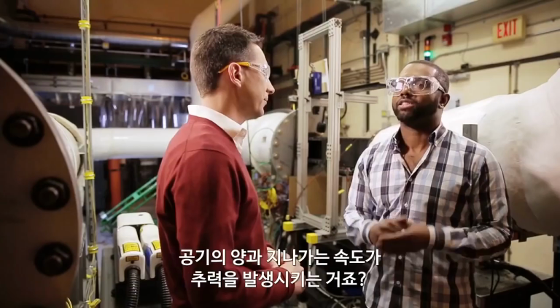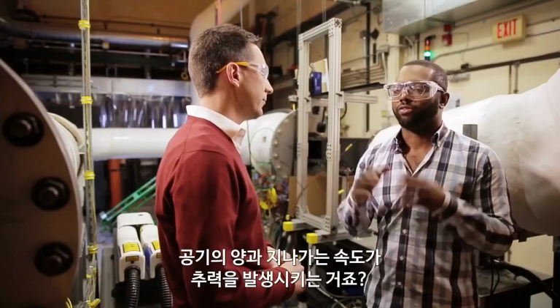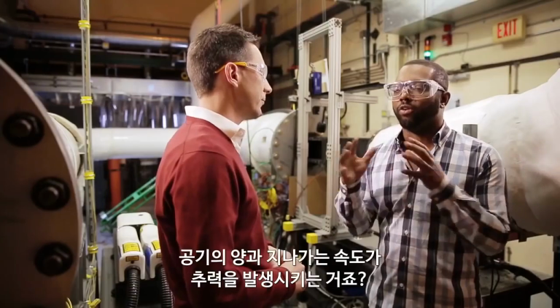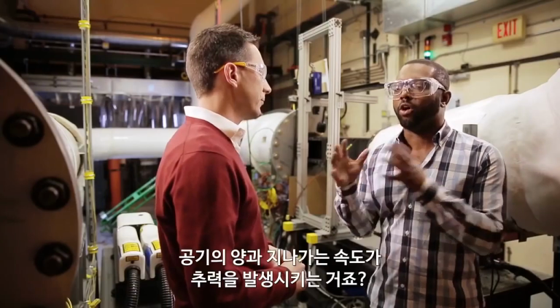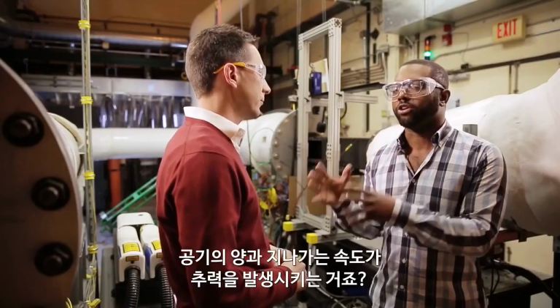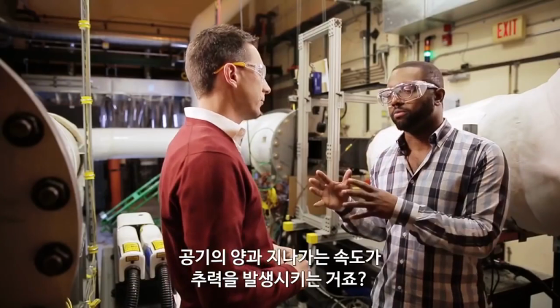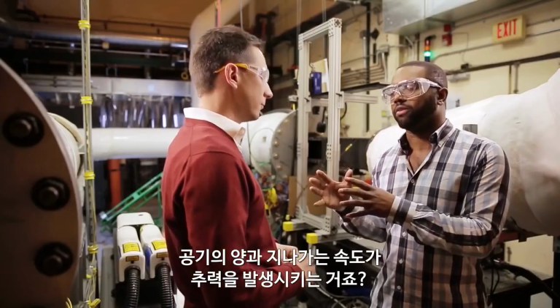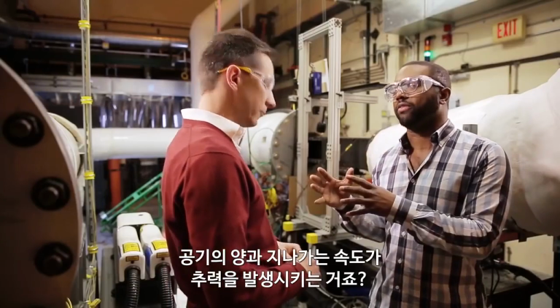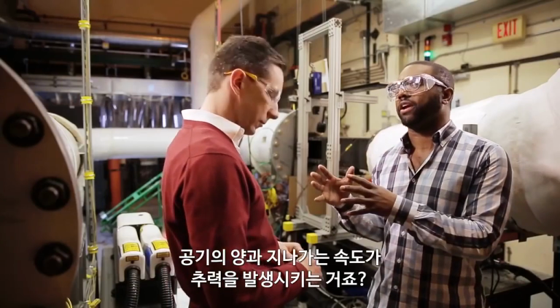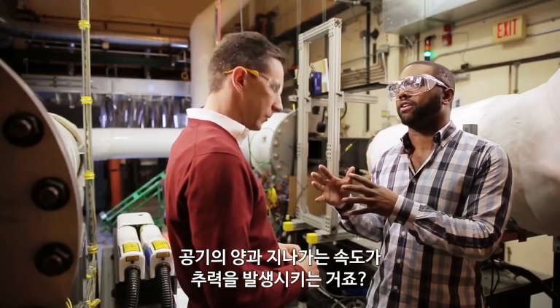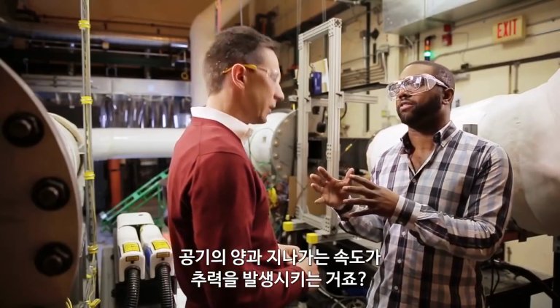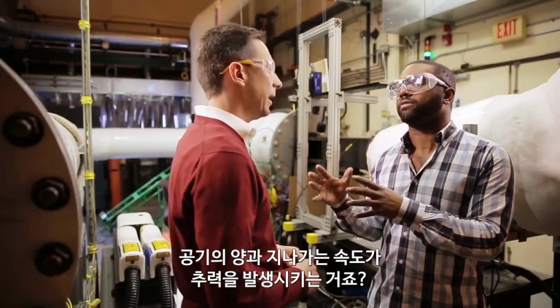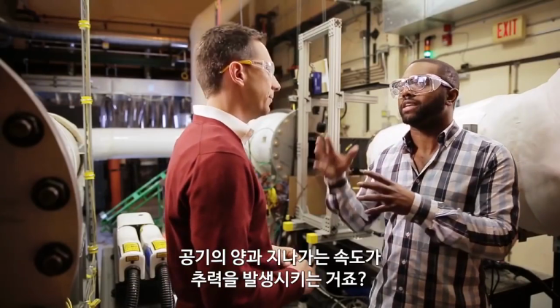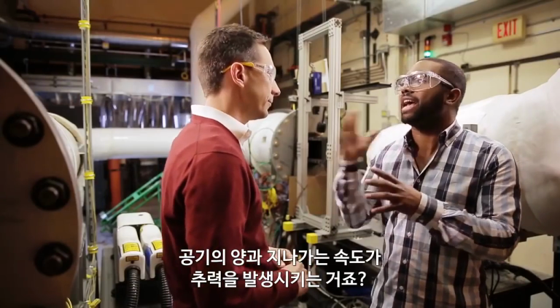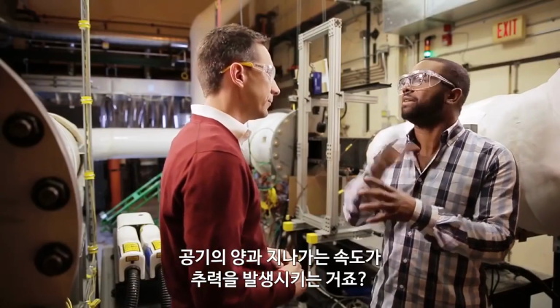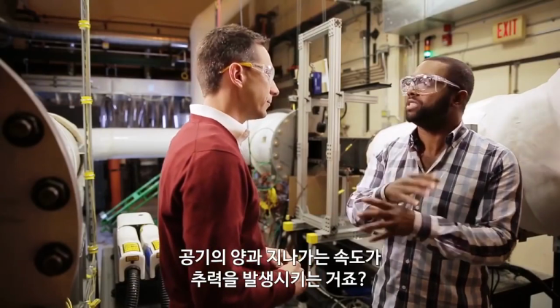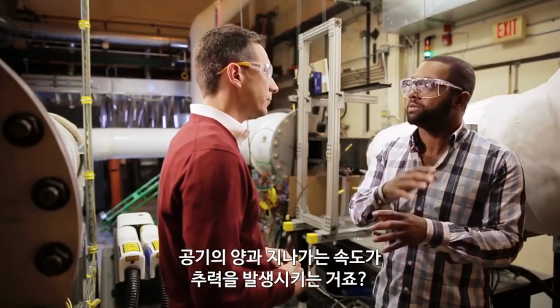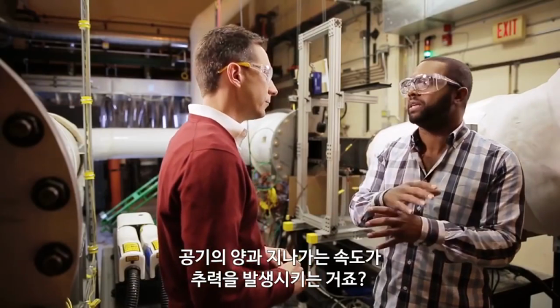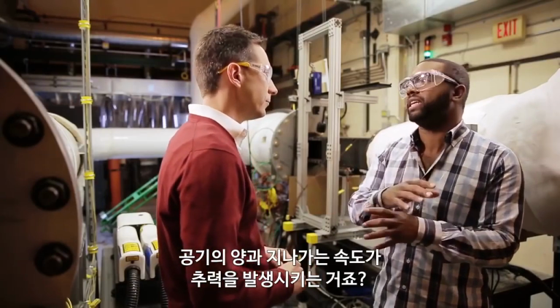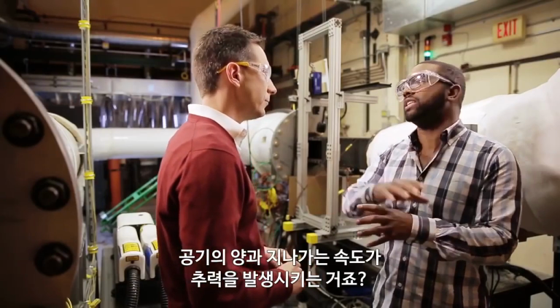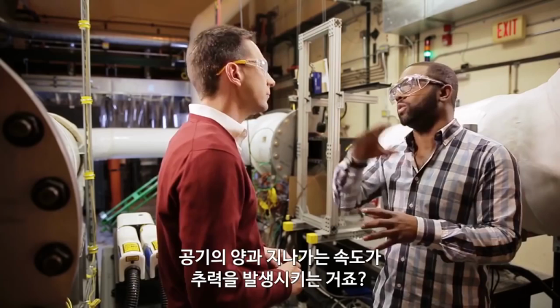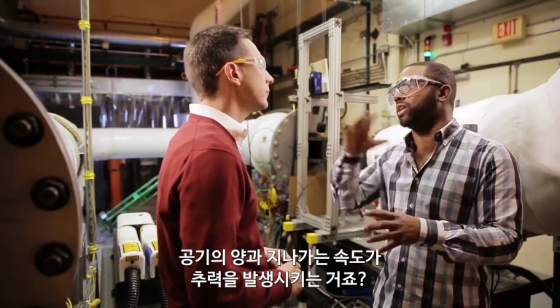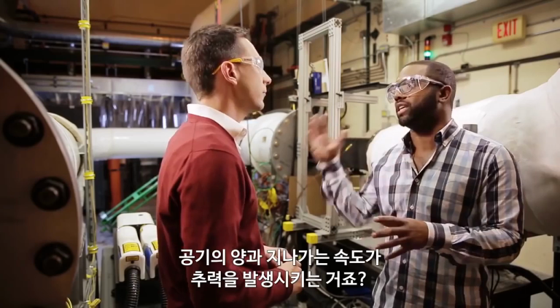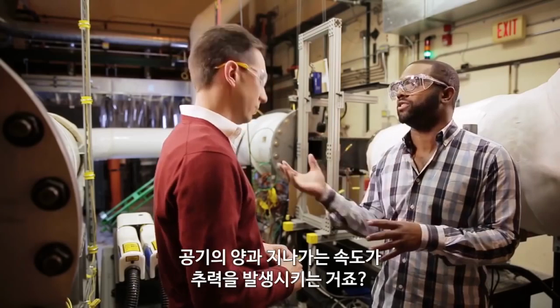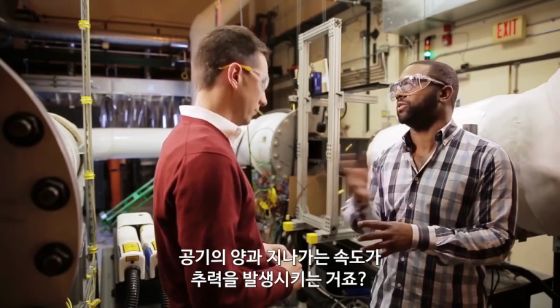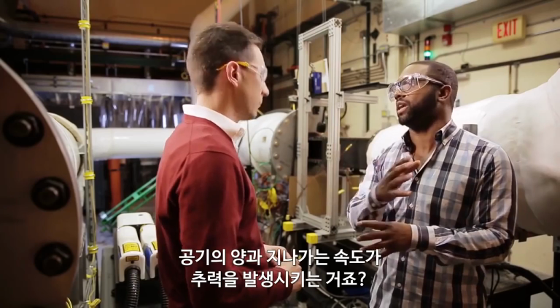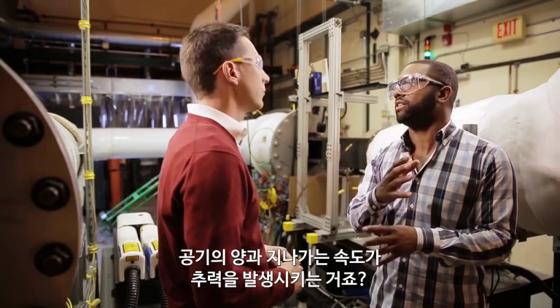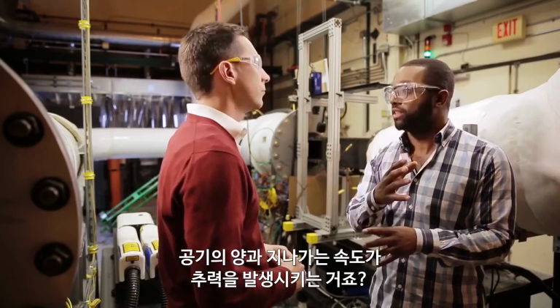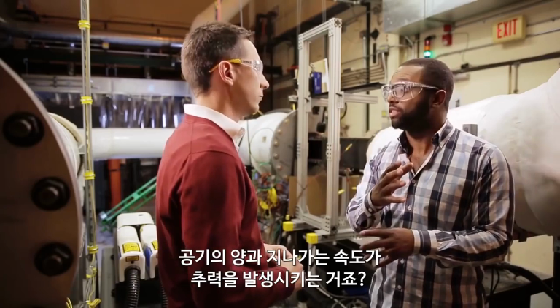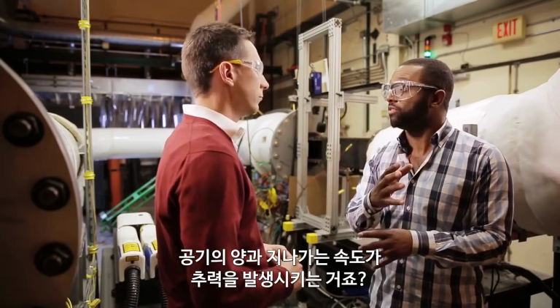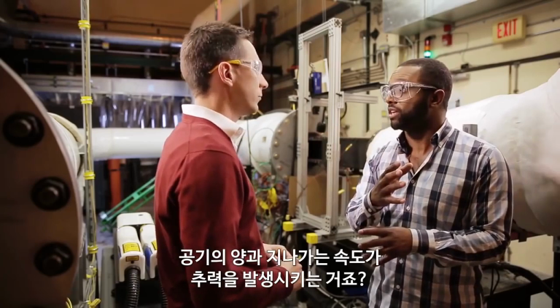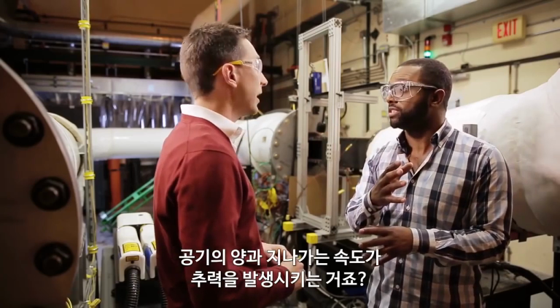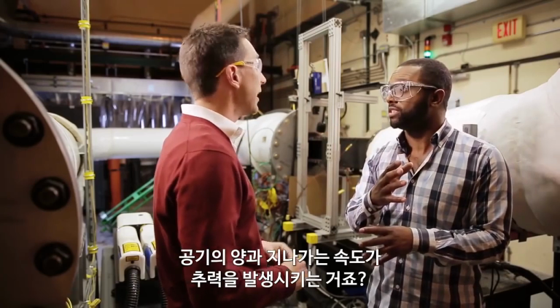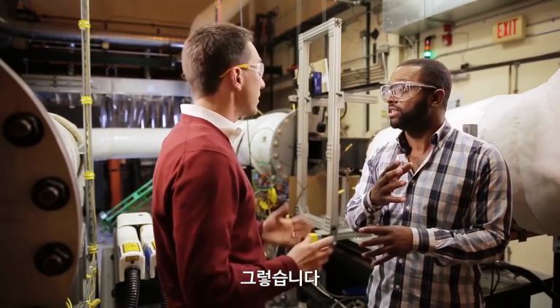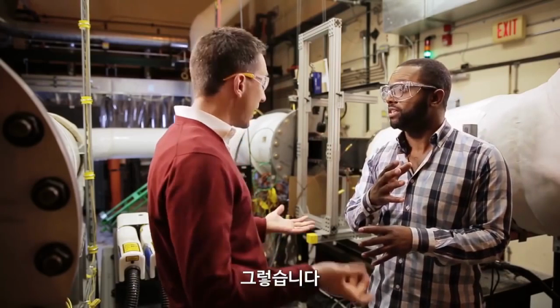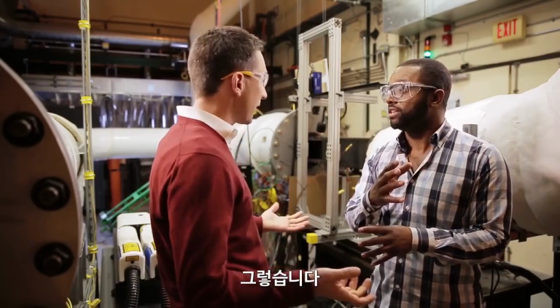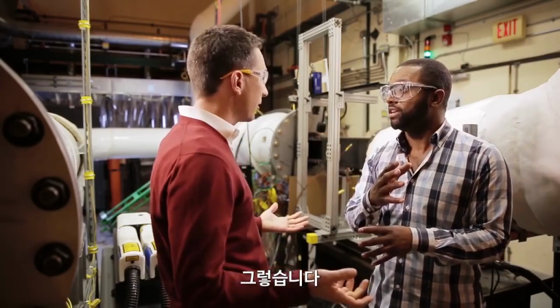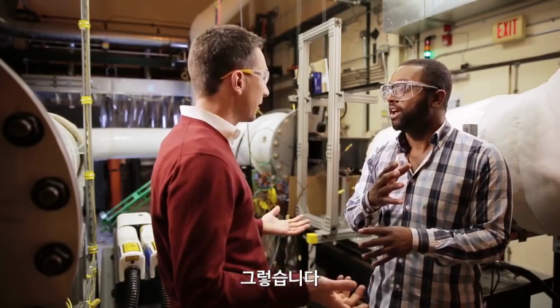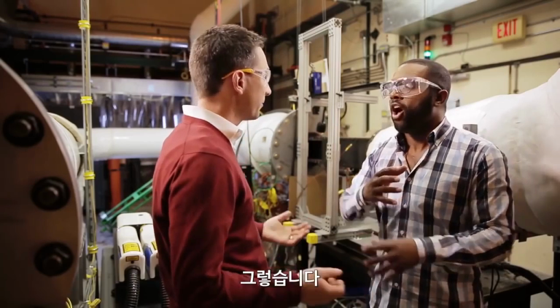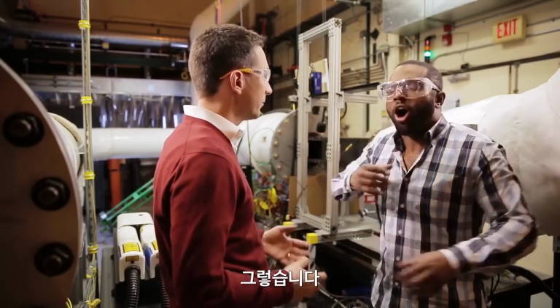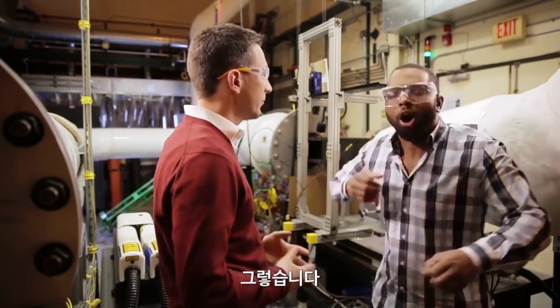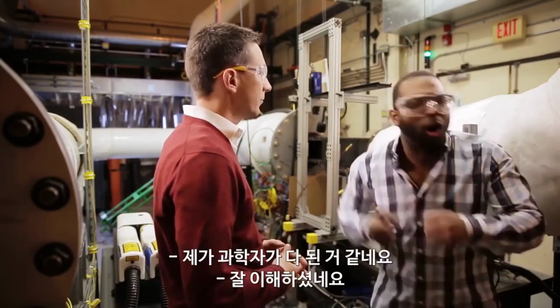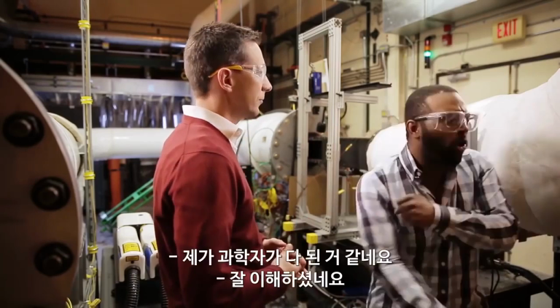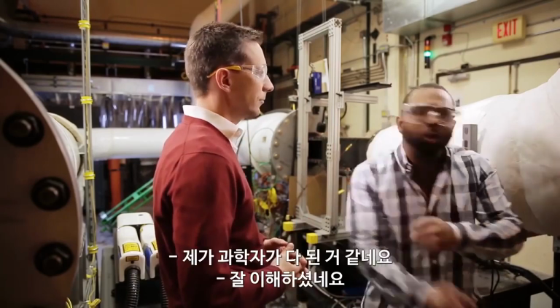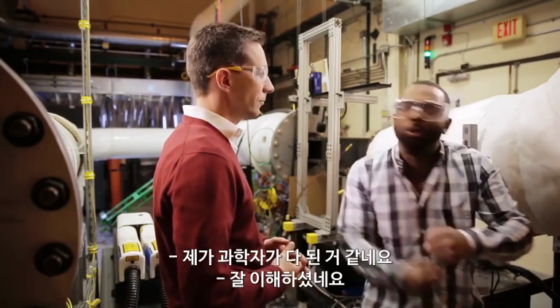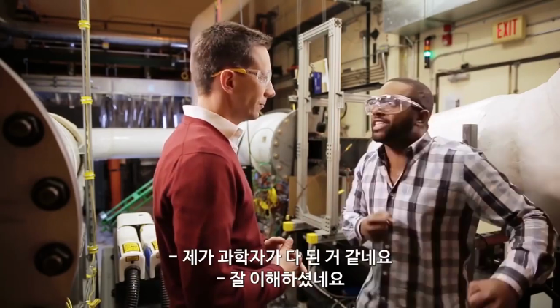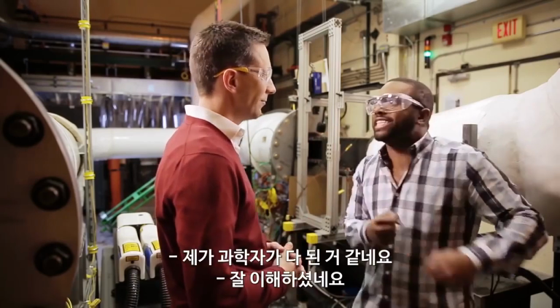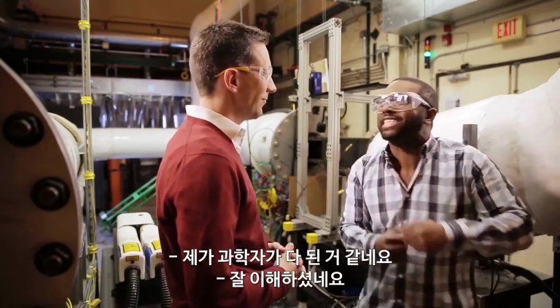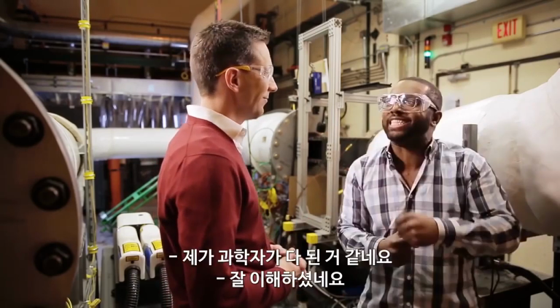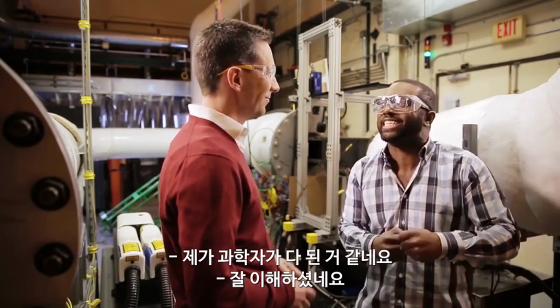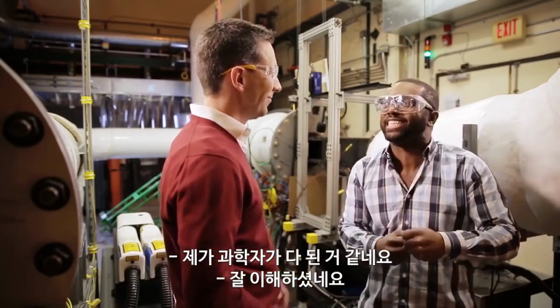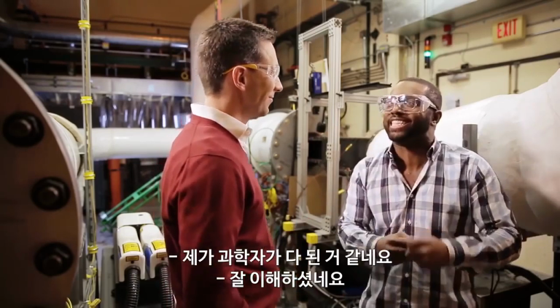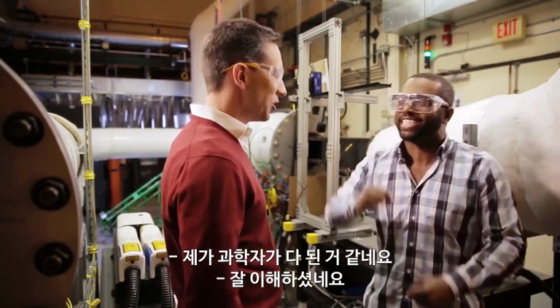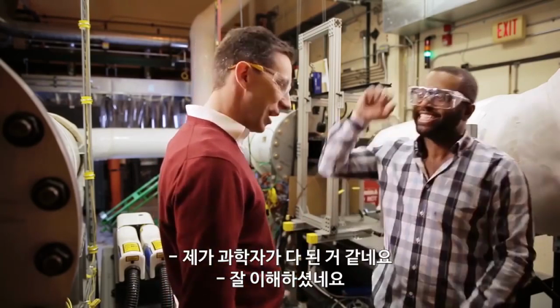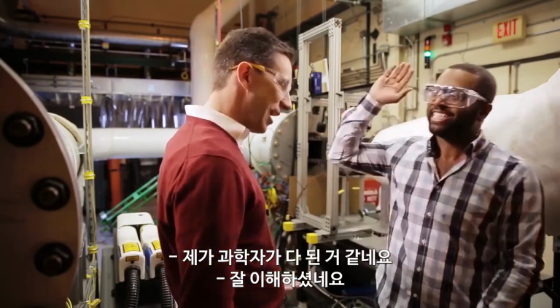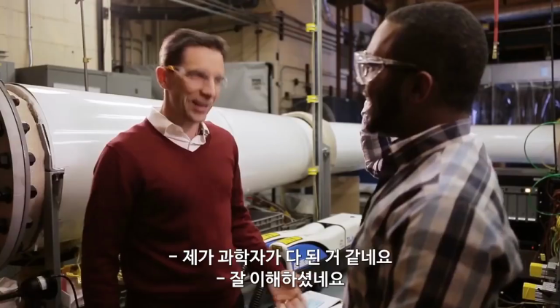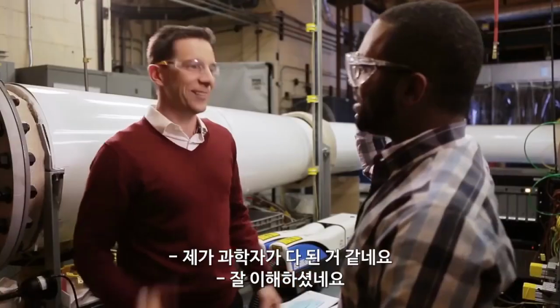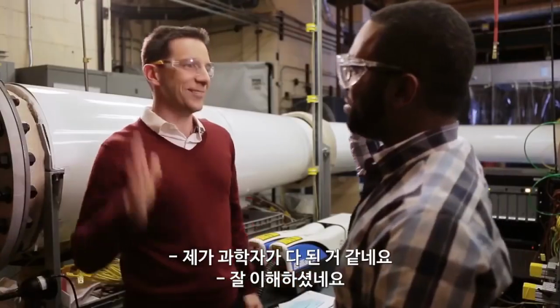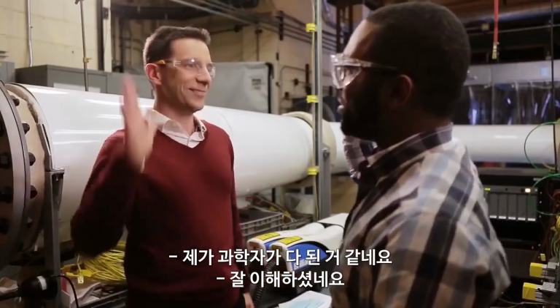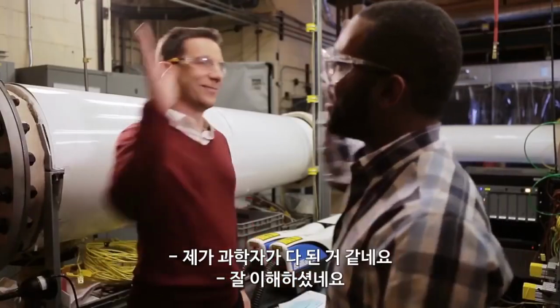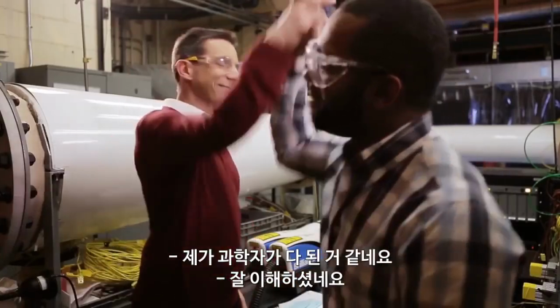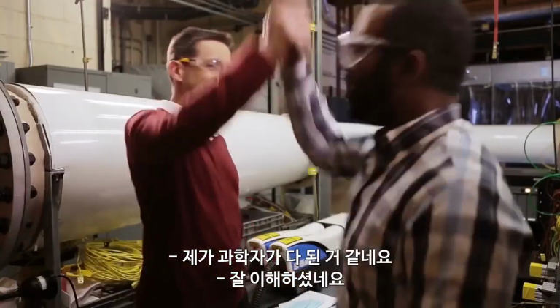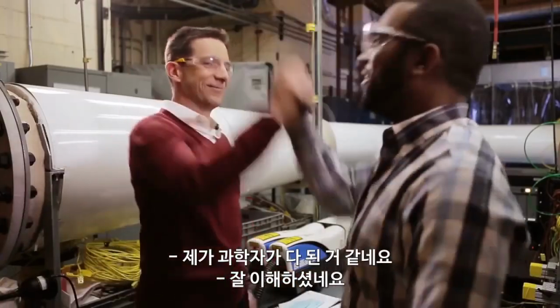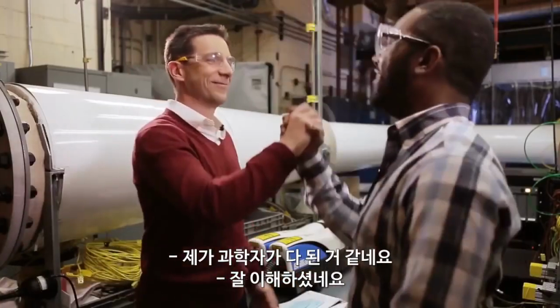Because the volume of air times its speed is what gives you that thrust. Exactly. Who's a scientist? You got it. That's what I'm talking about.